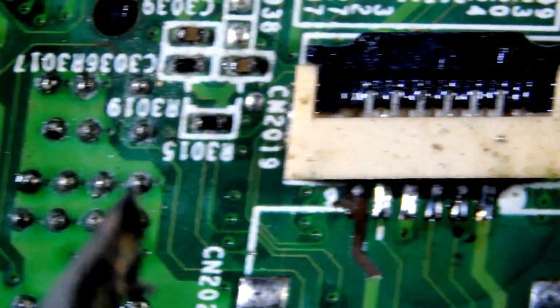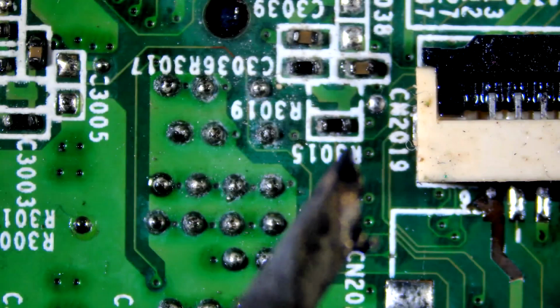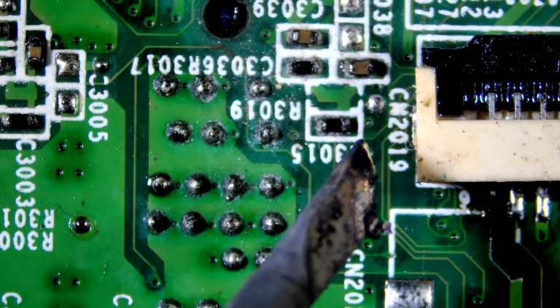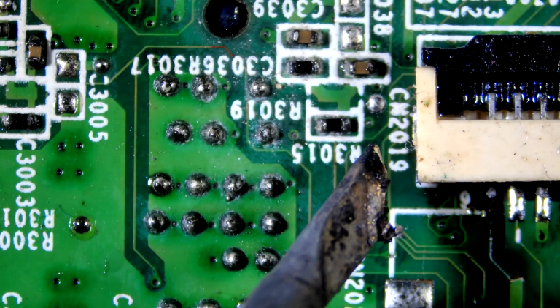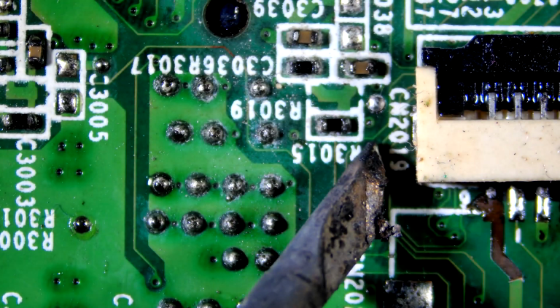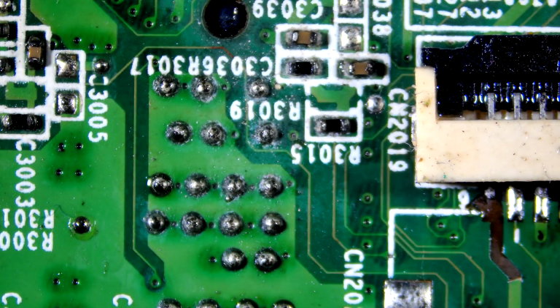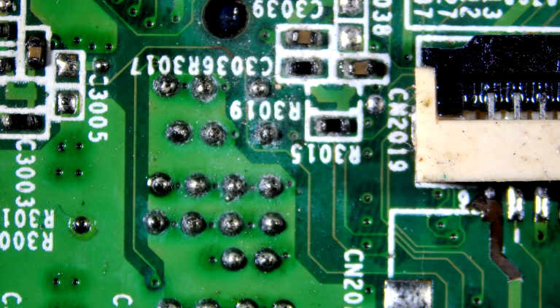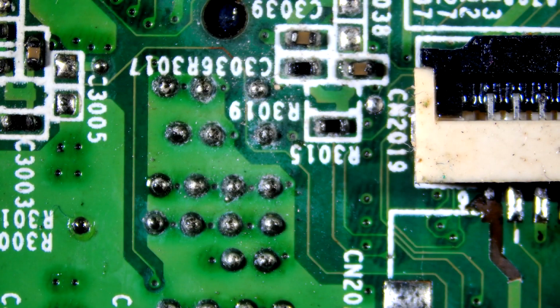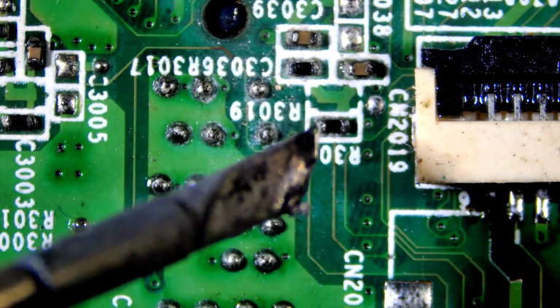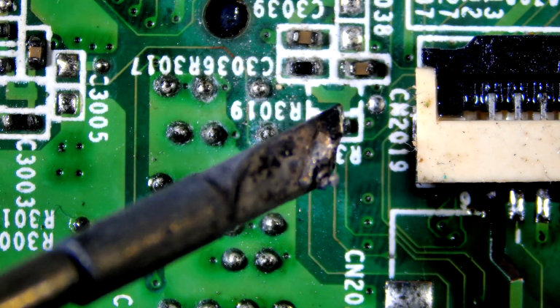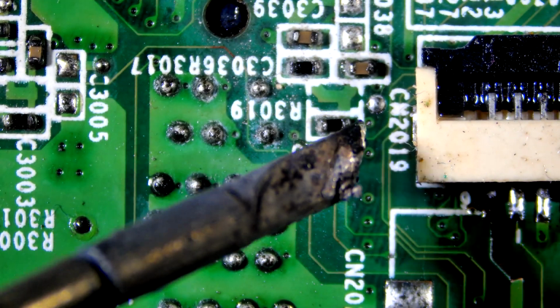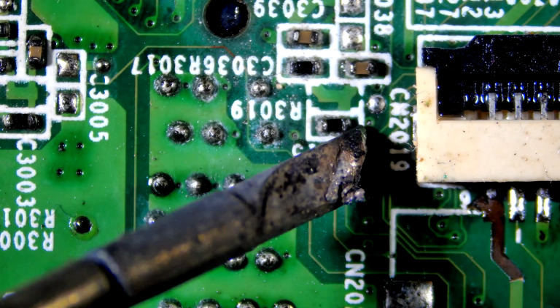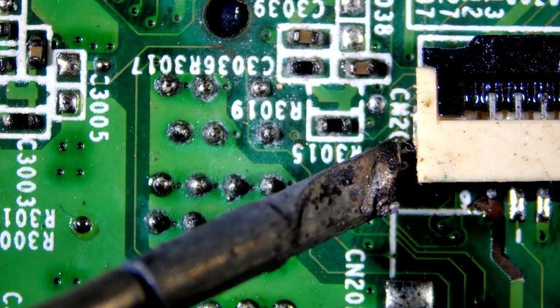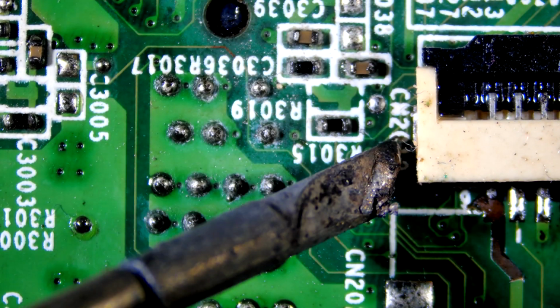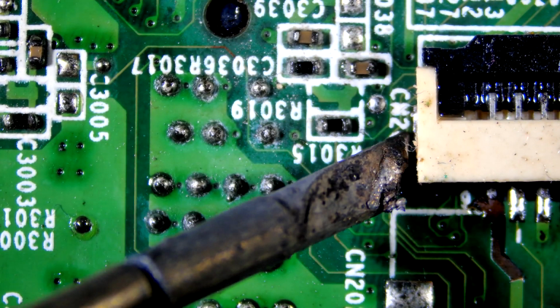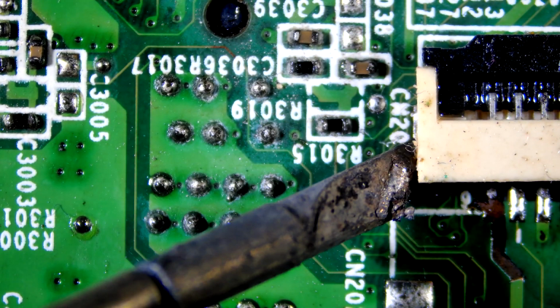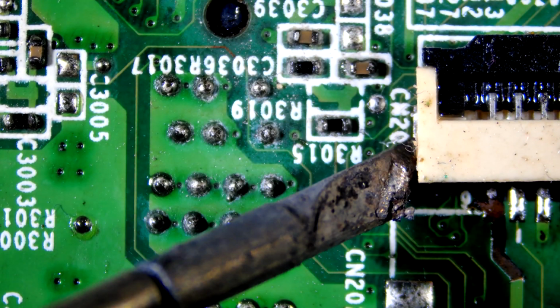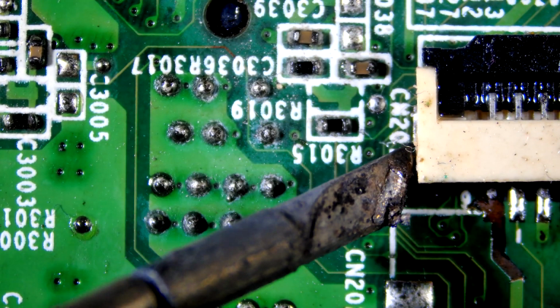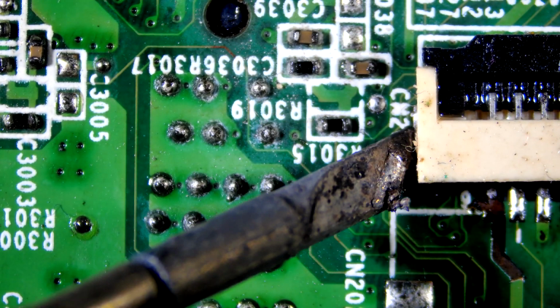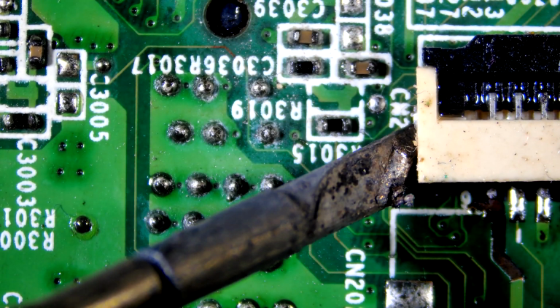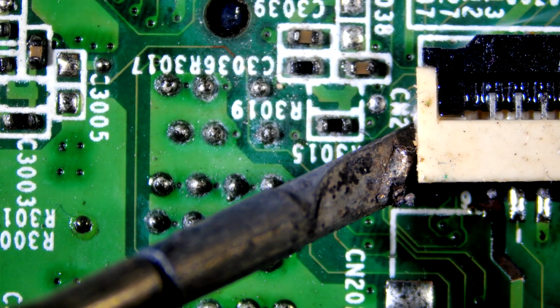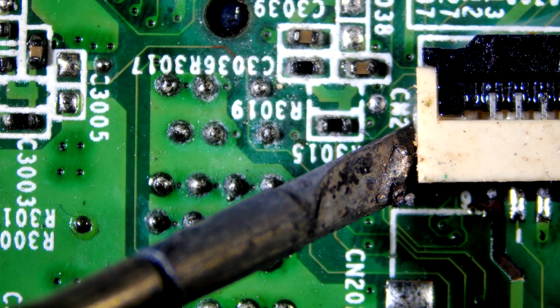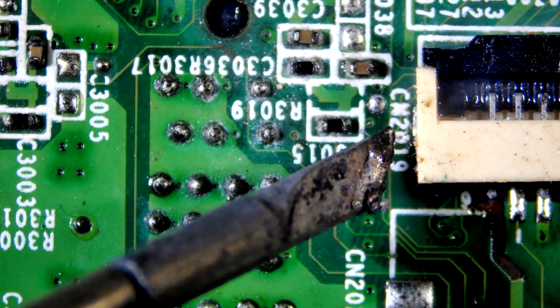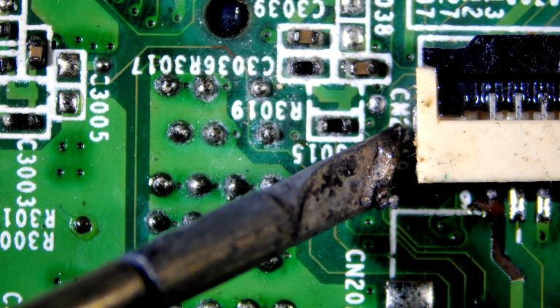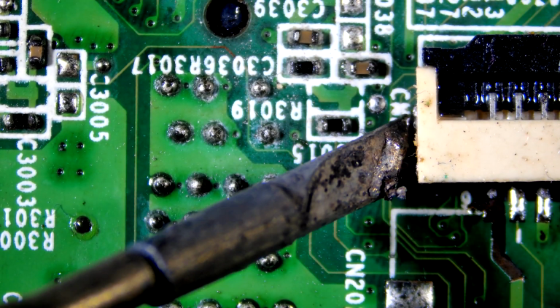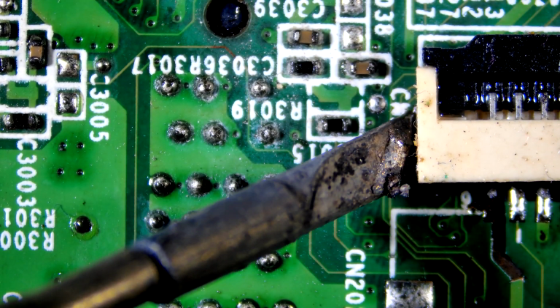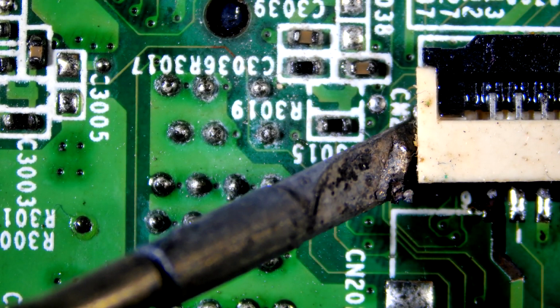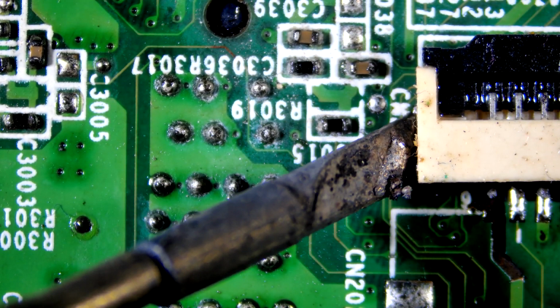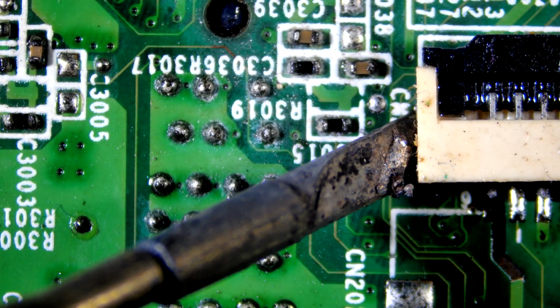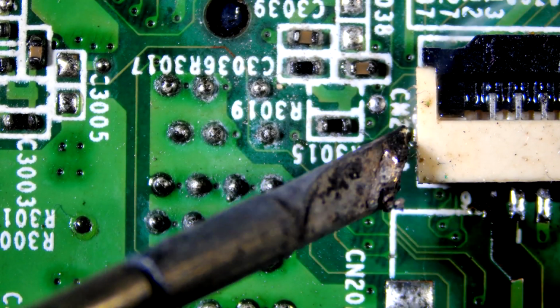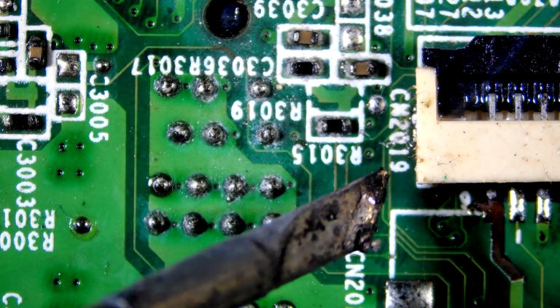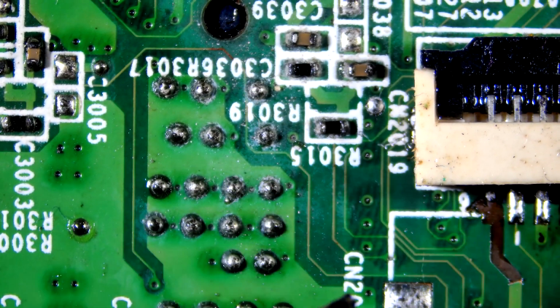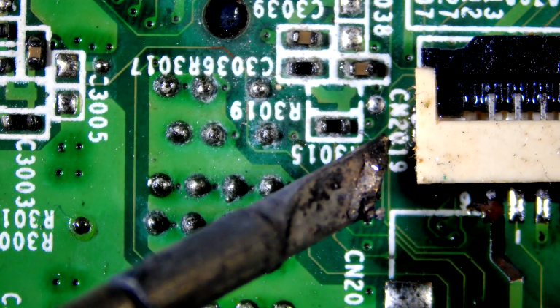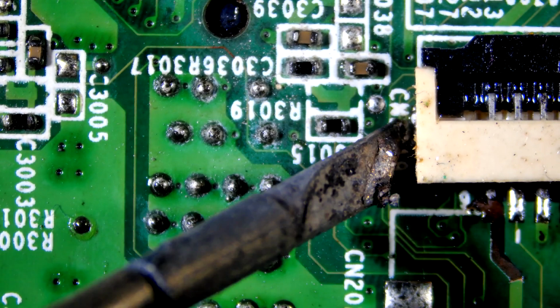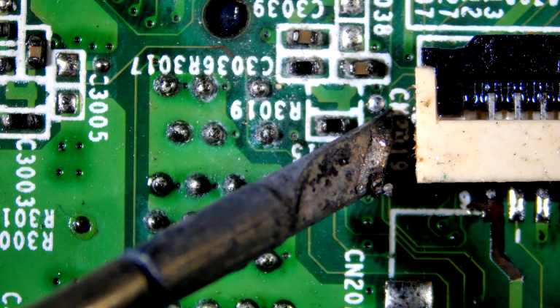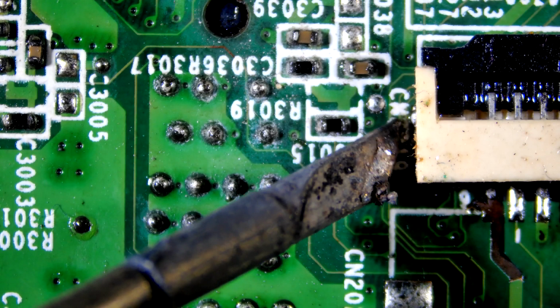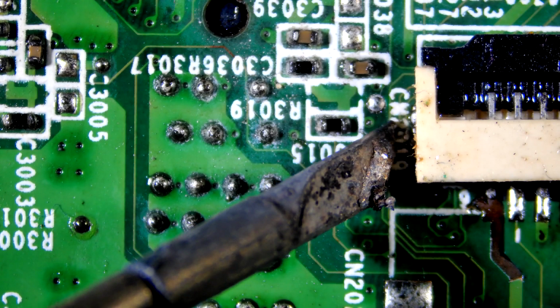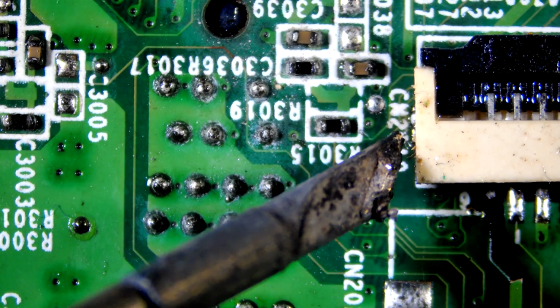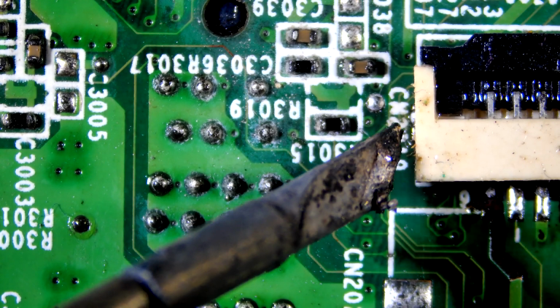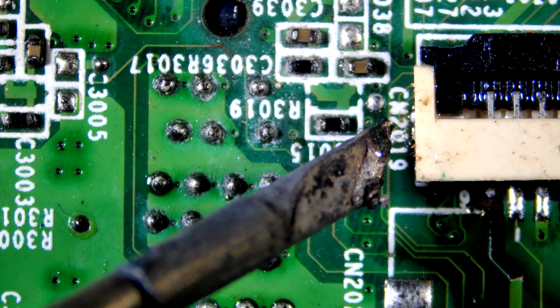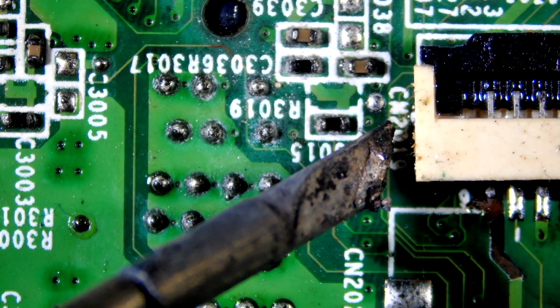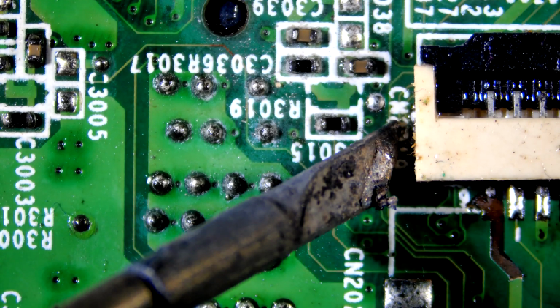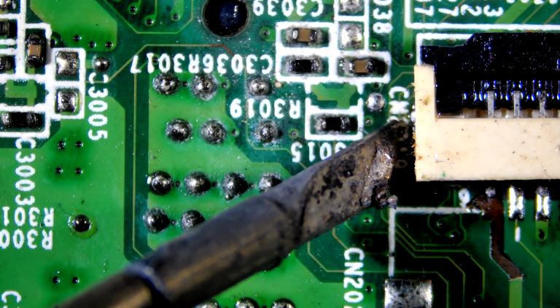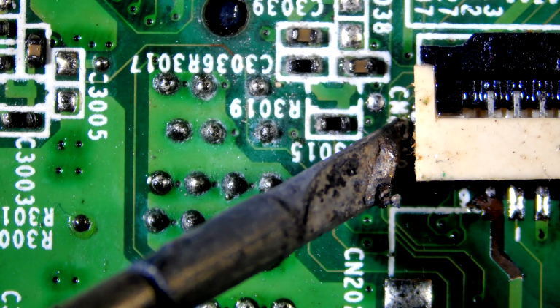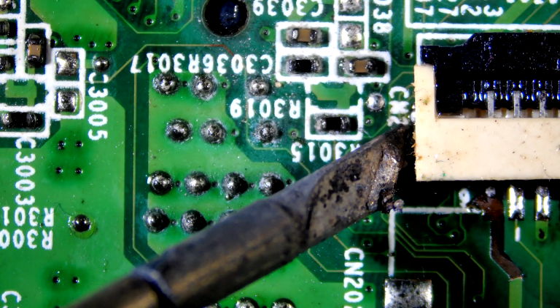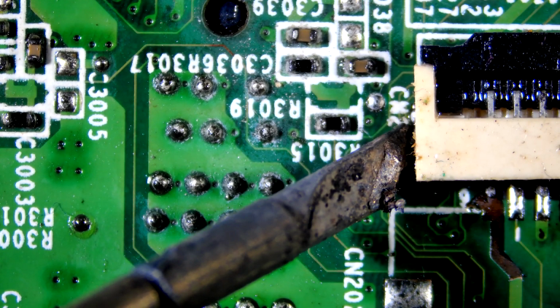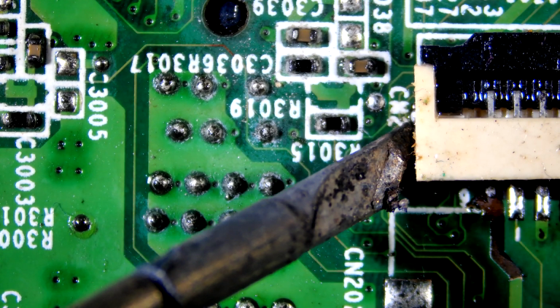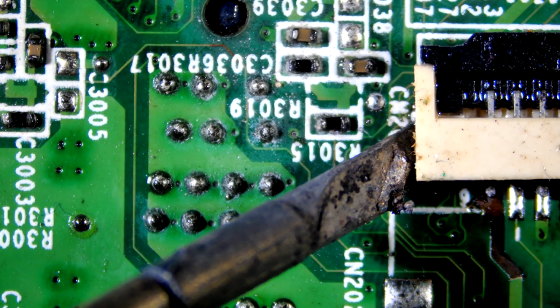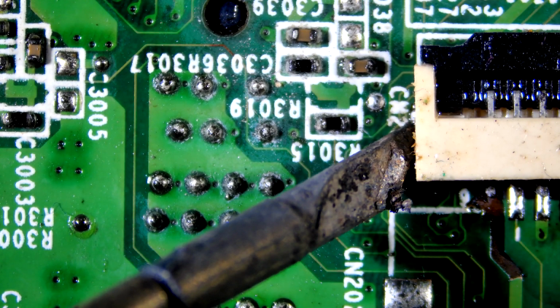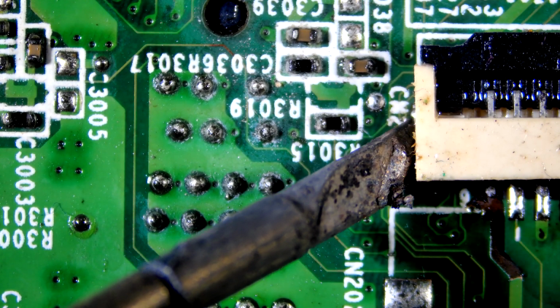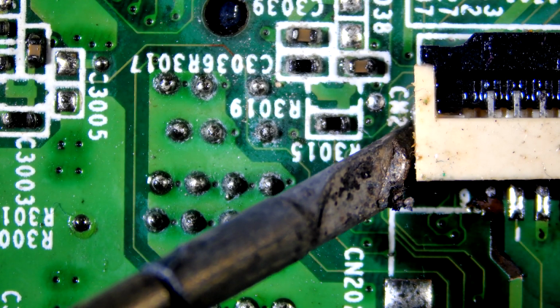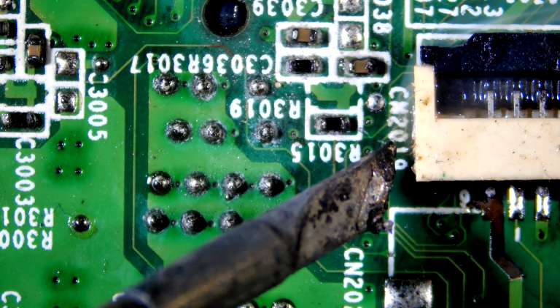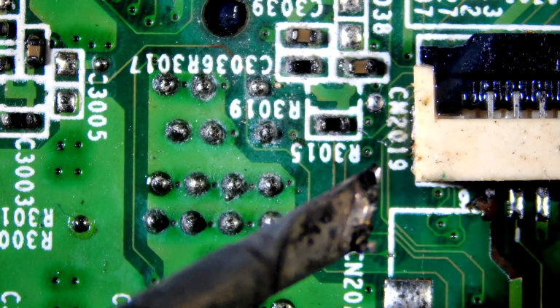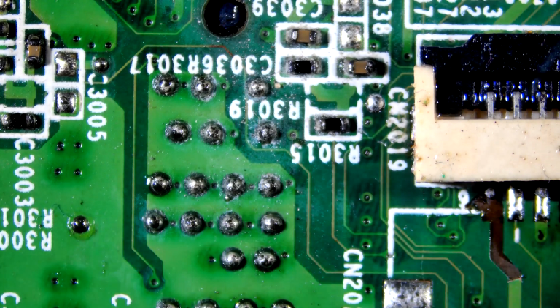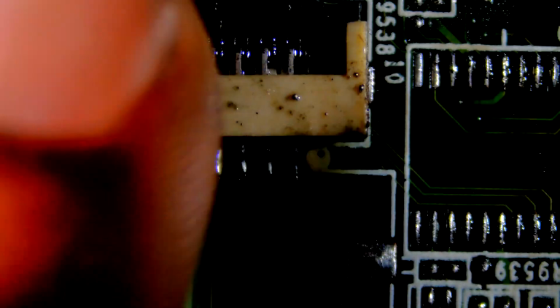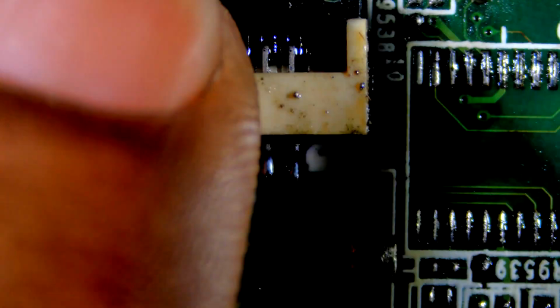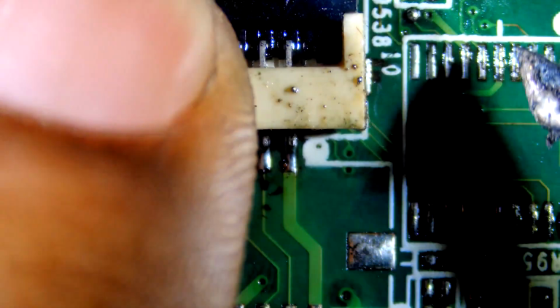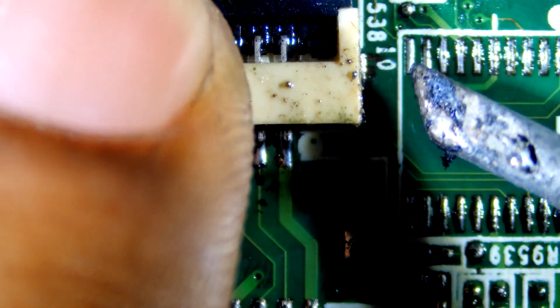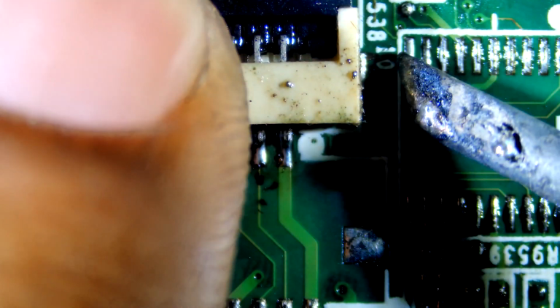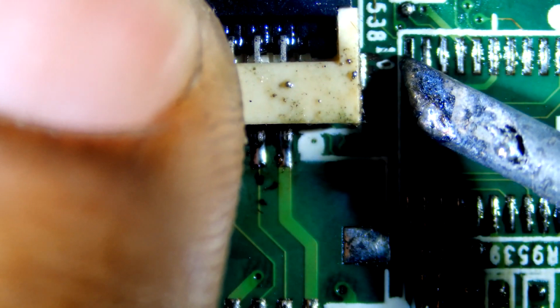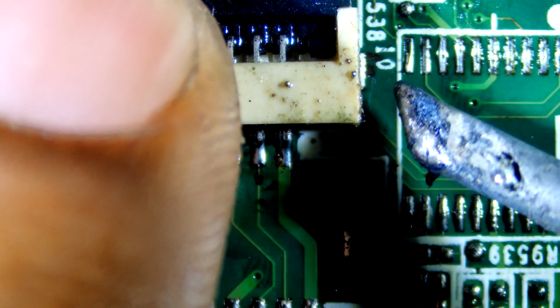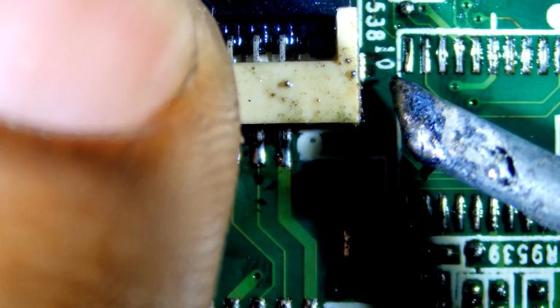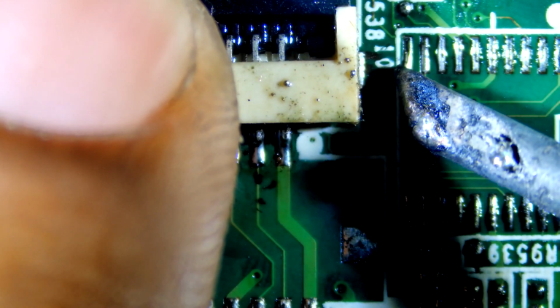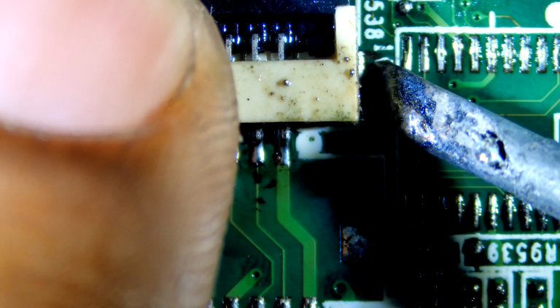Now let's solder the anchor points. Be extremely careful — the soldering iron should not touch the plastic parts of the connector.